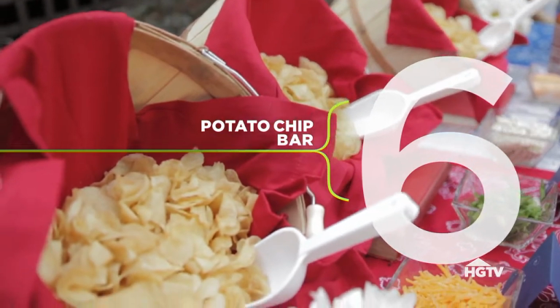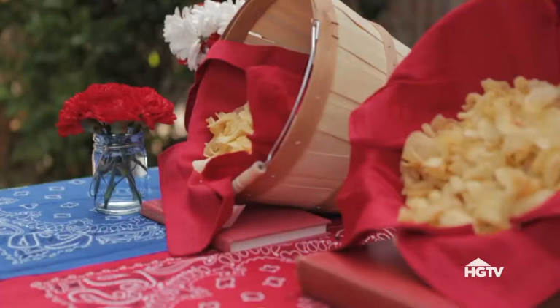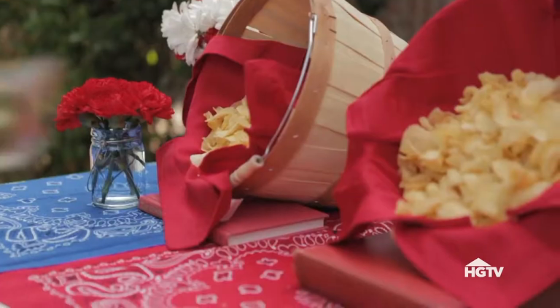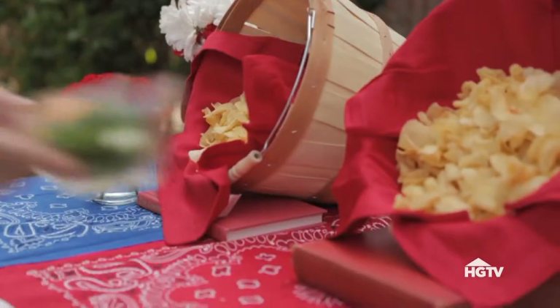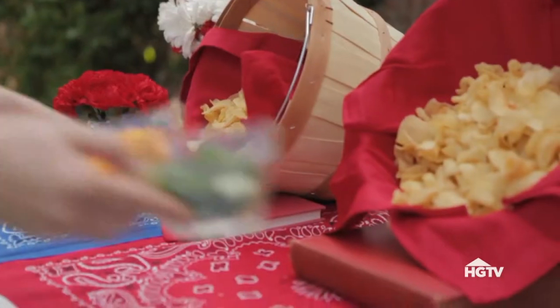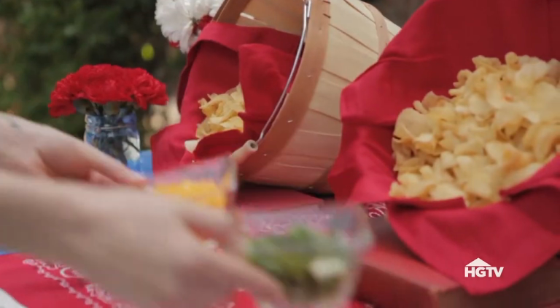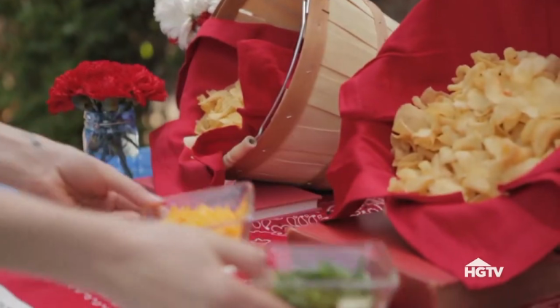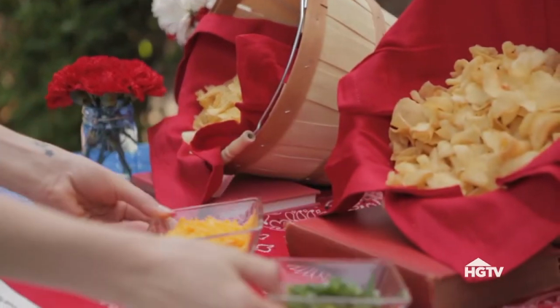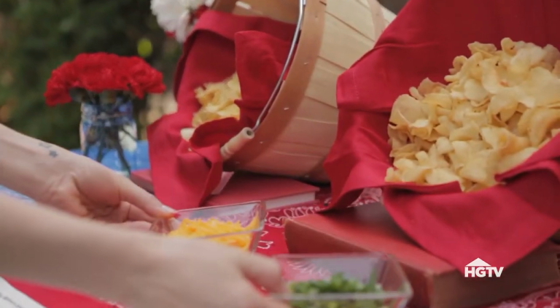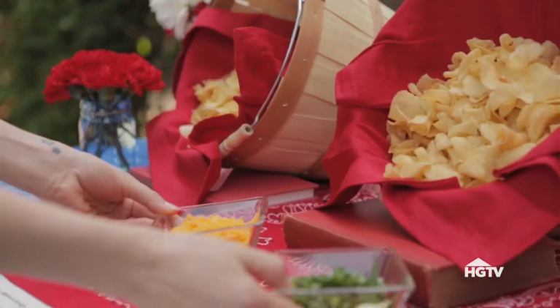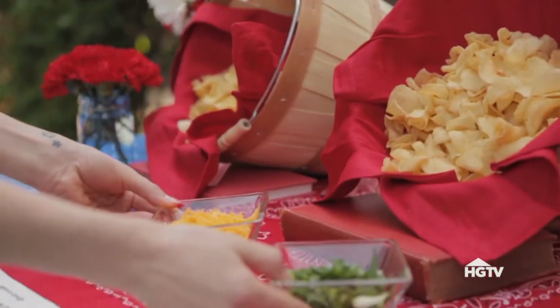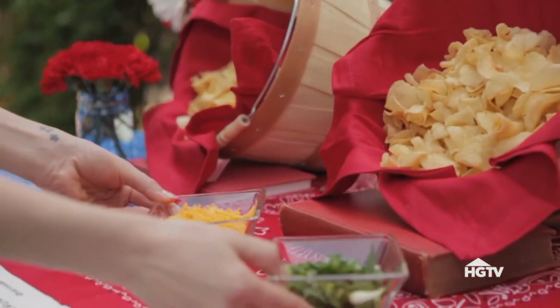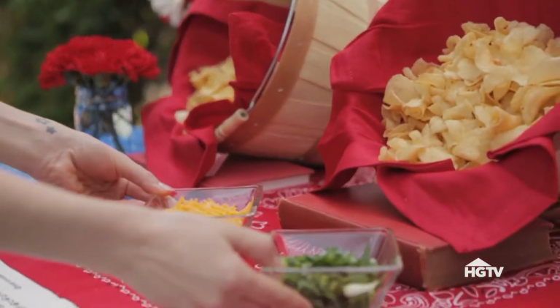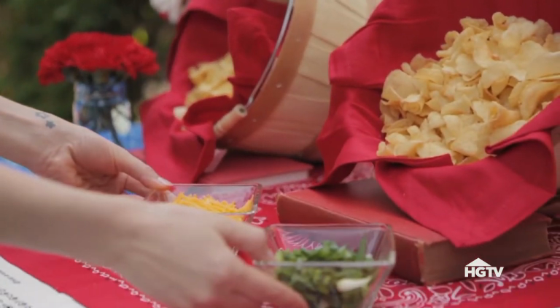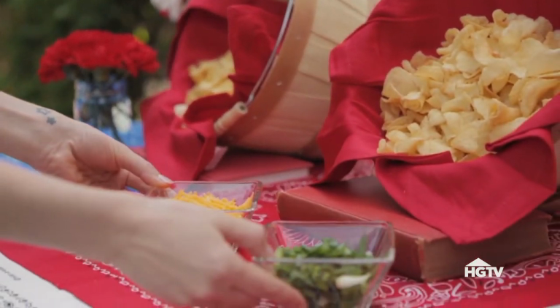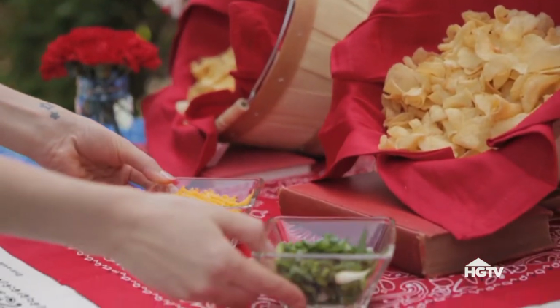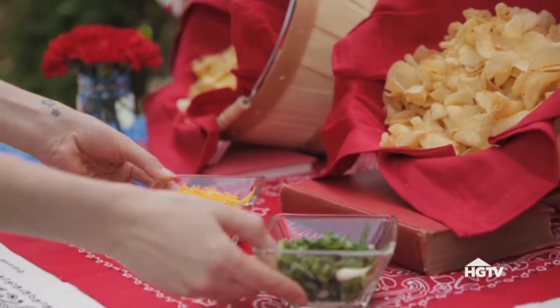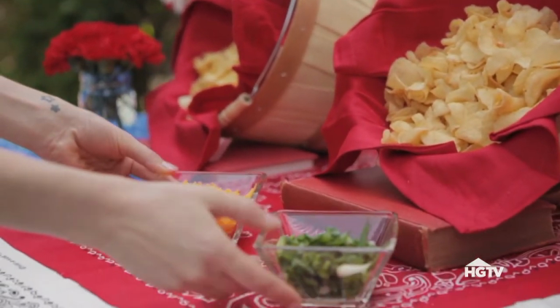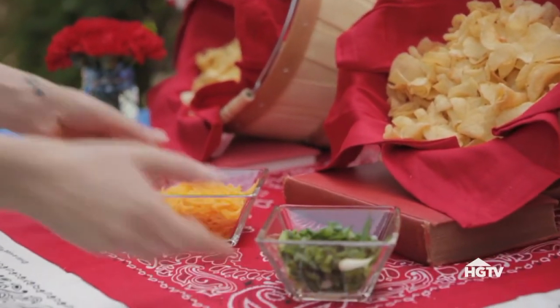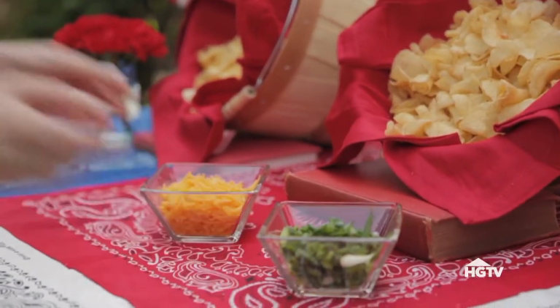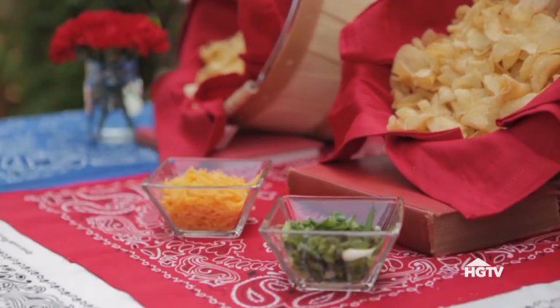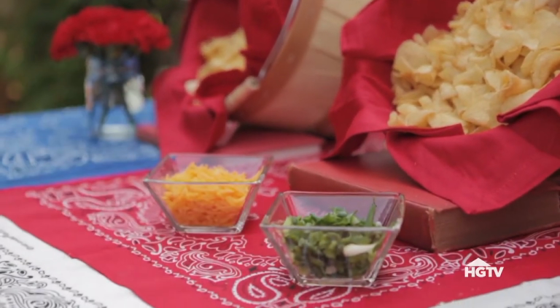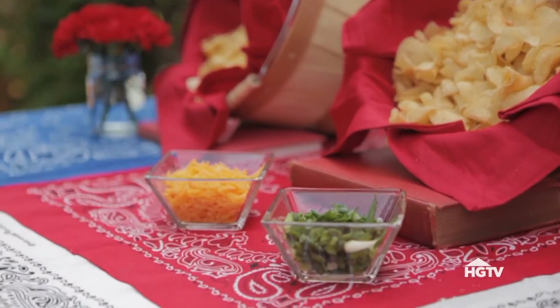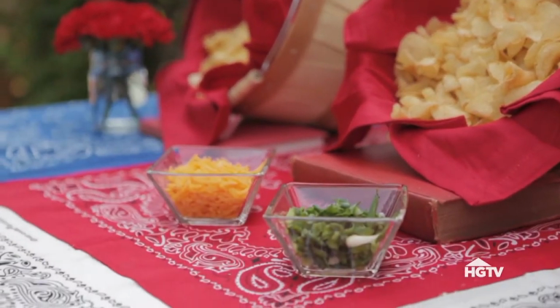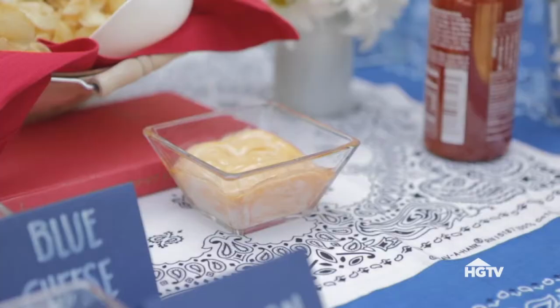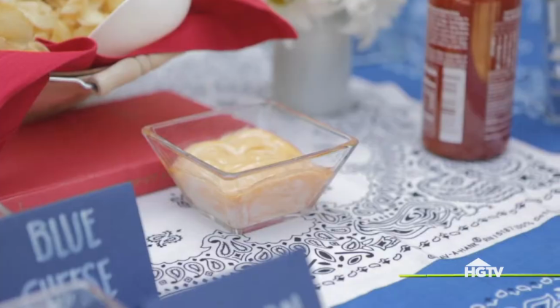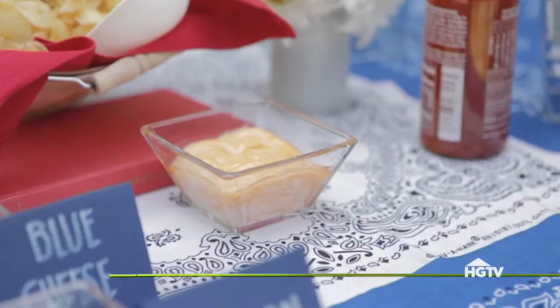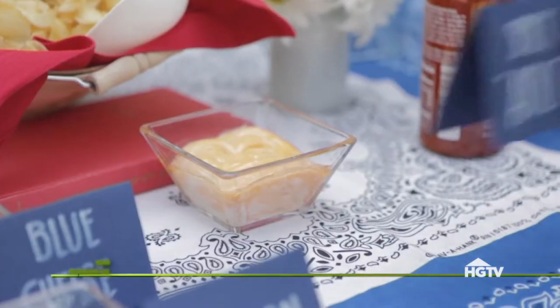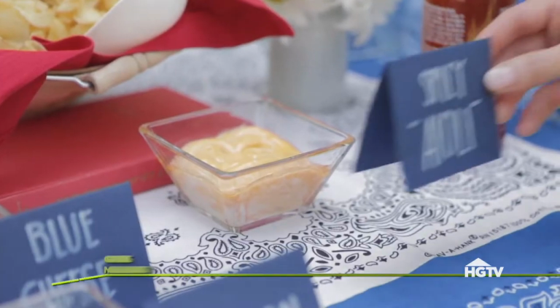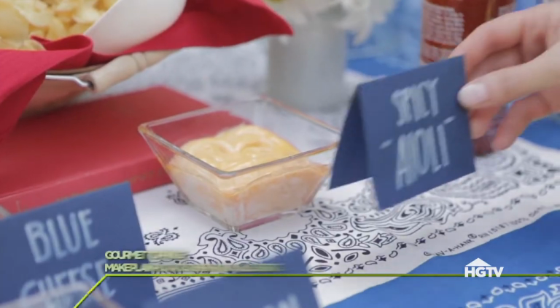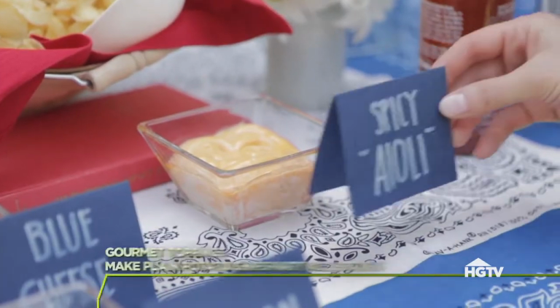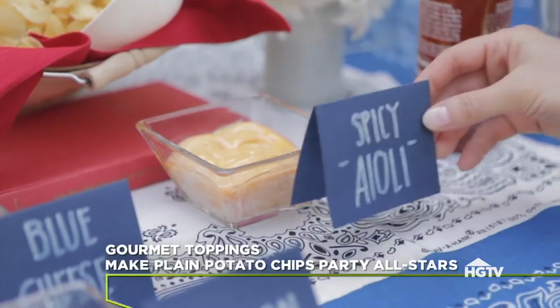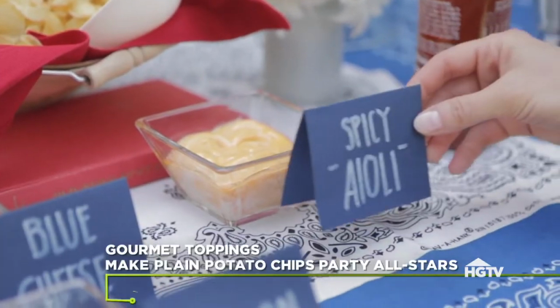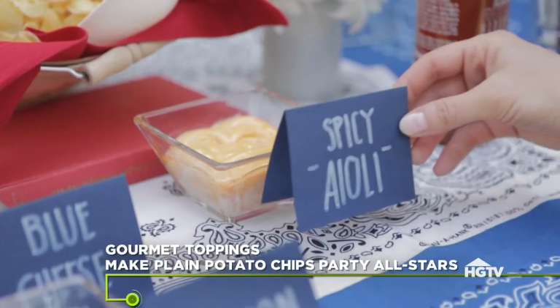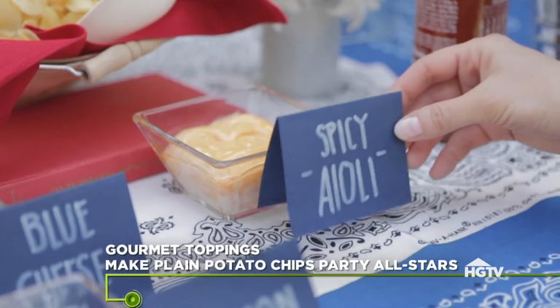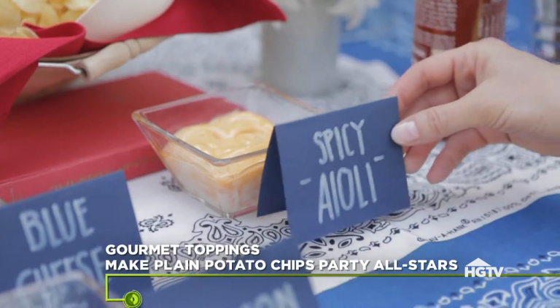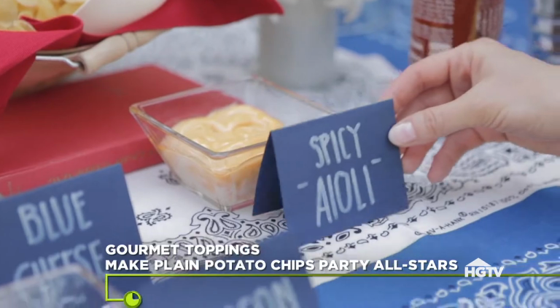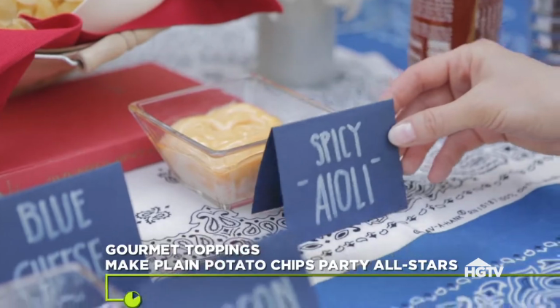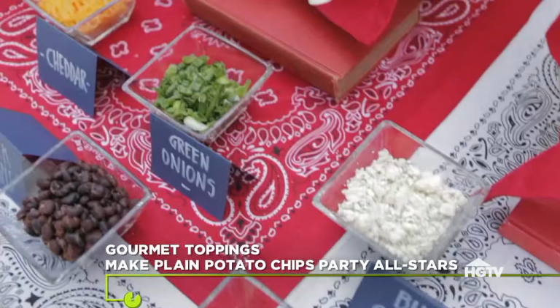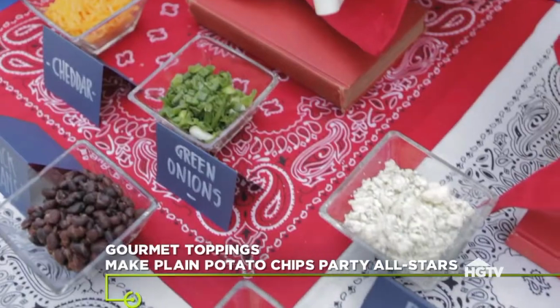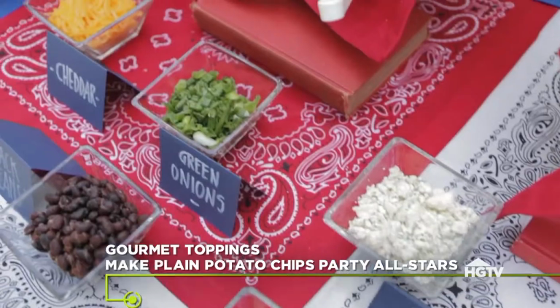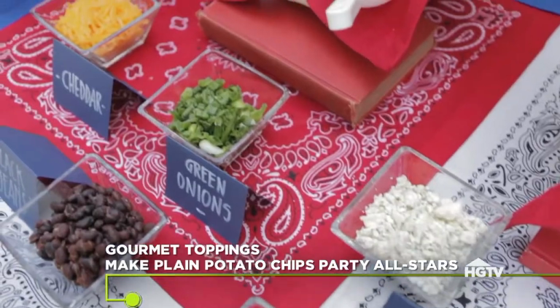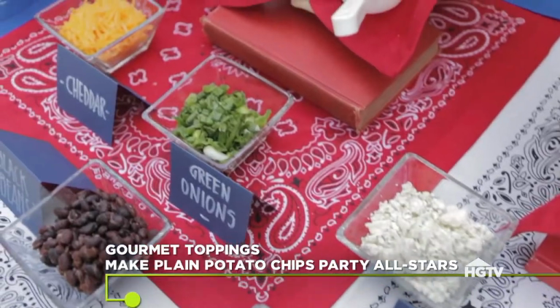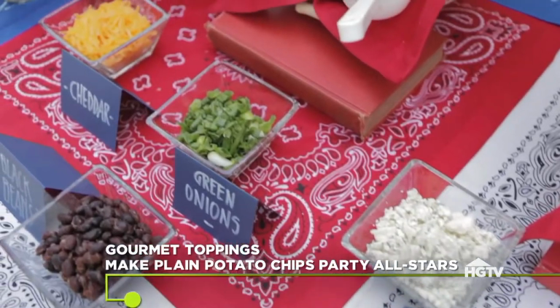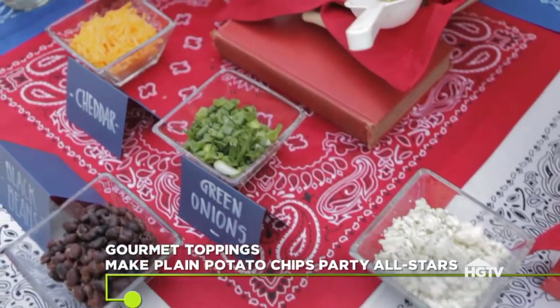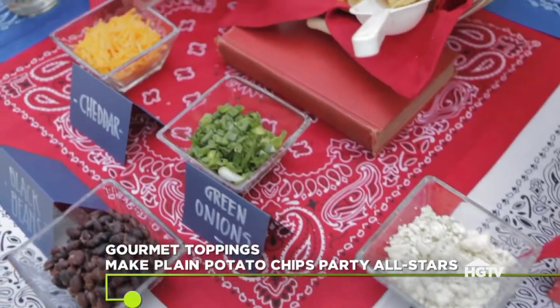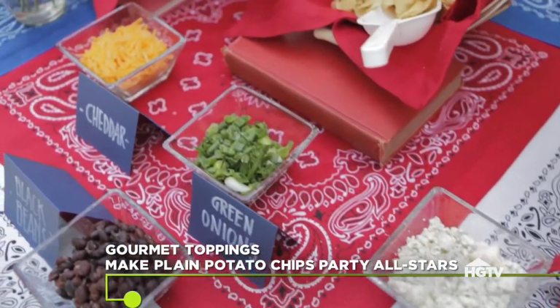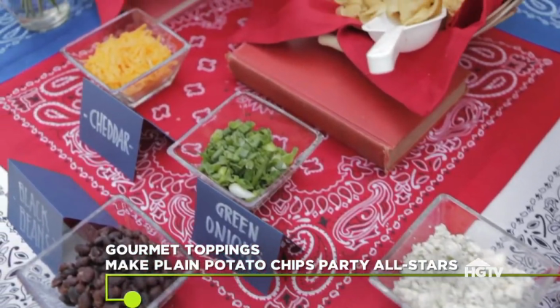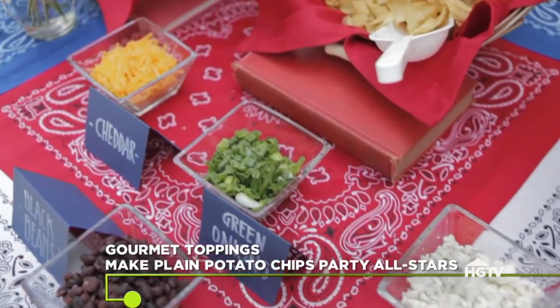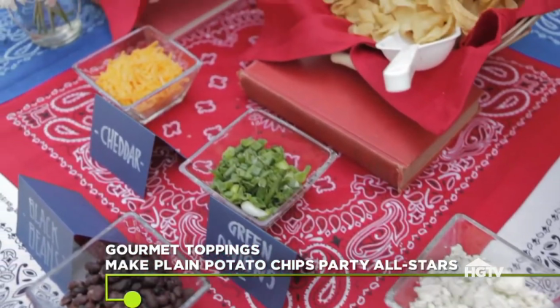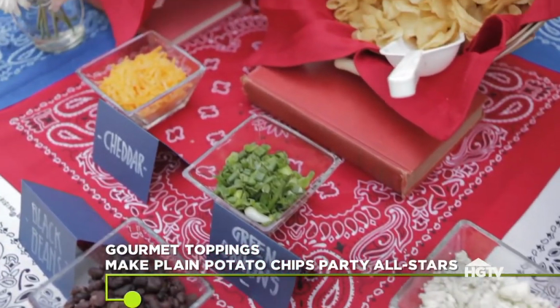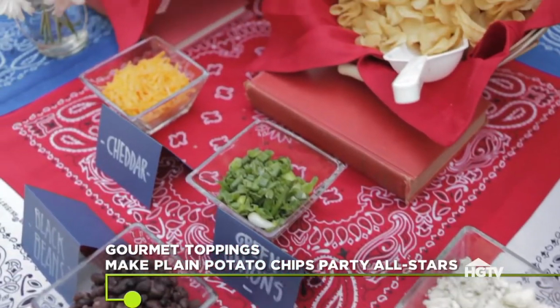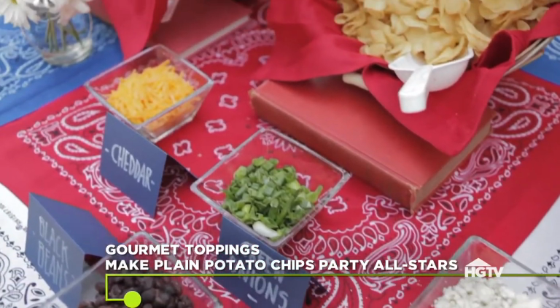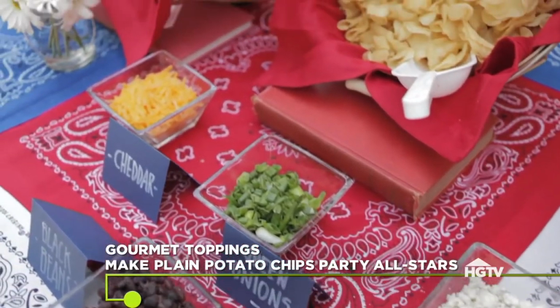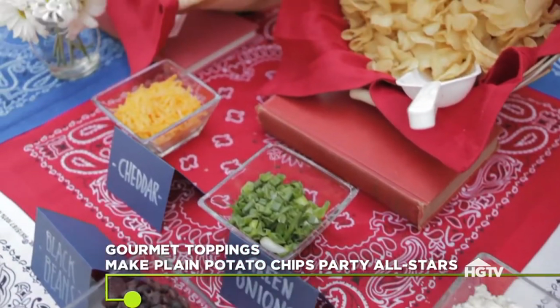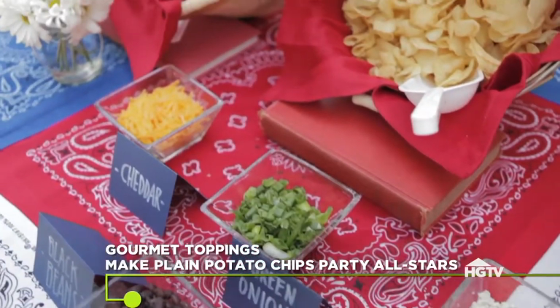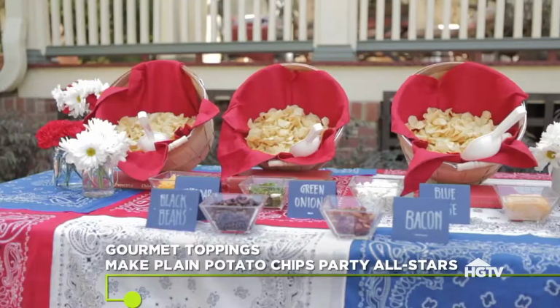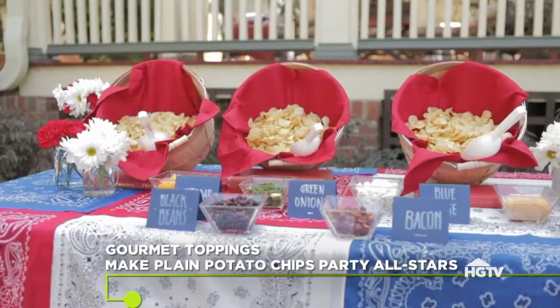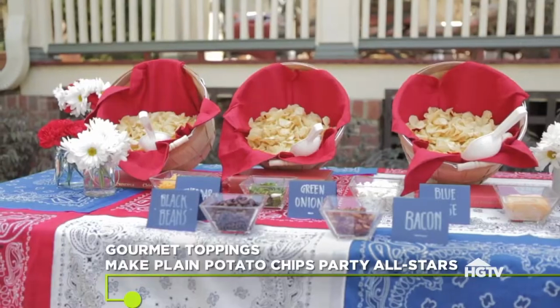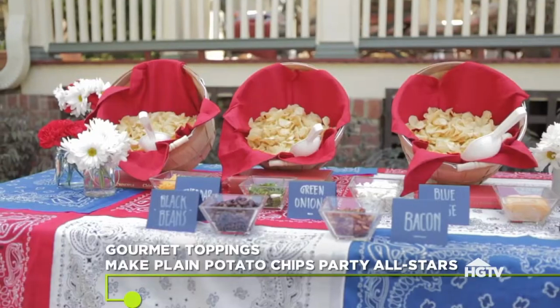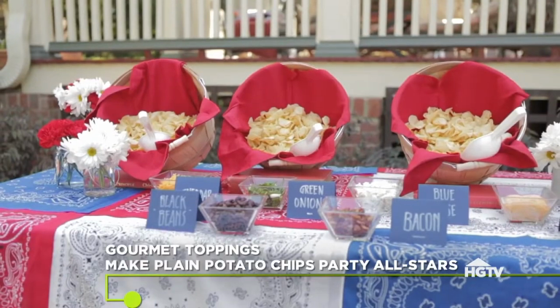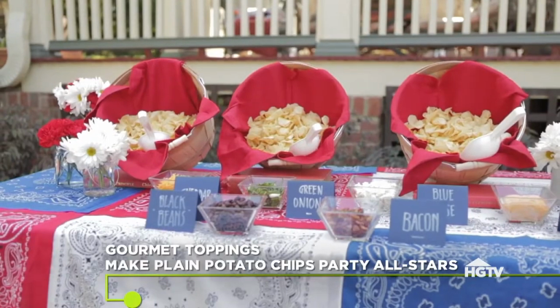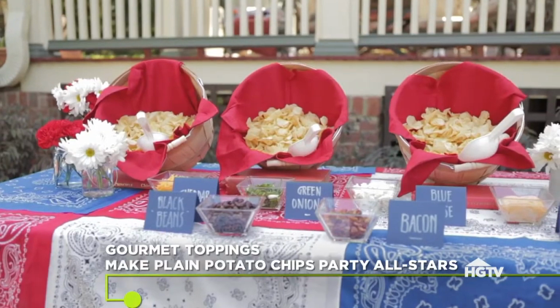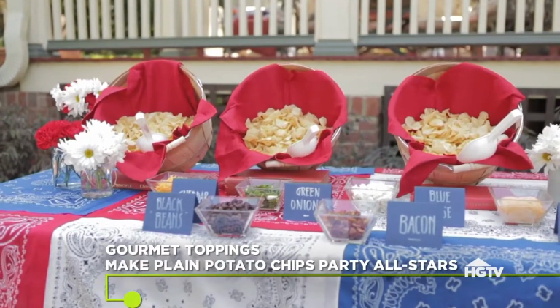A coordinated kettle potato chip bar with gourmet toppings keeps things interesting and simple.